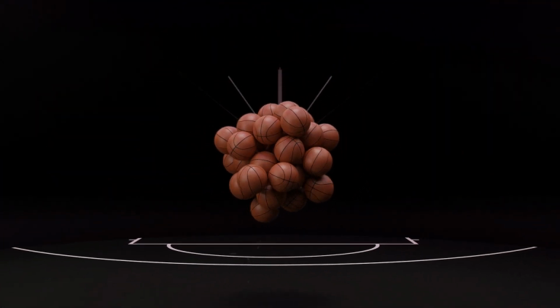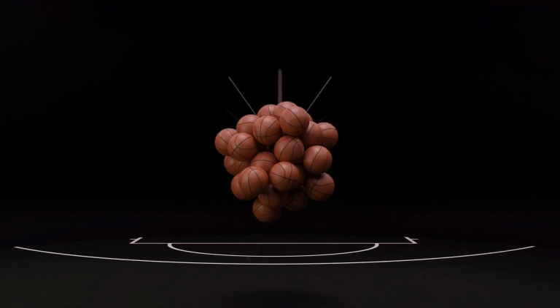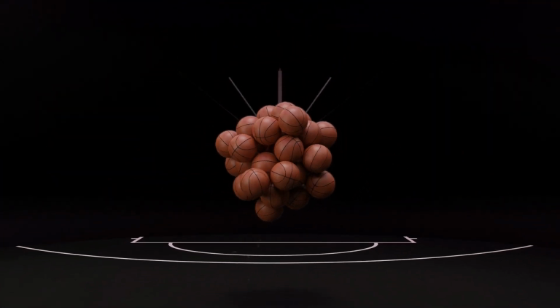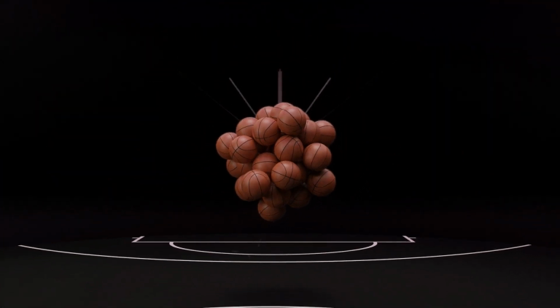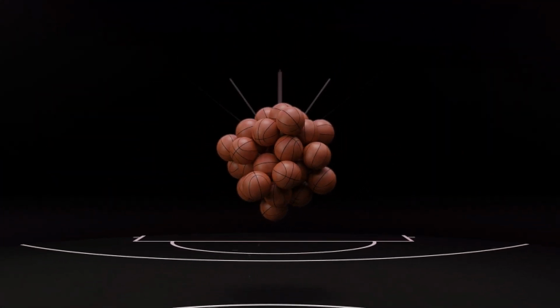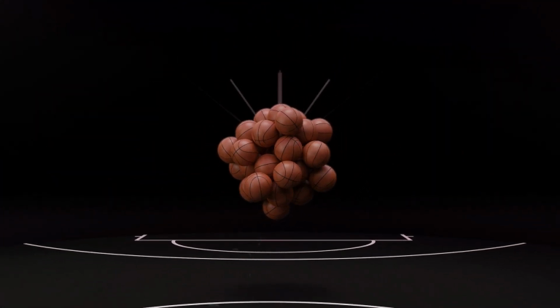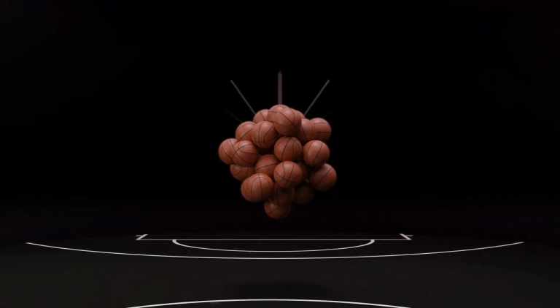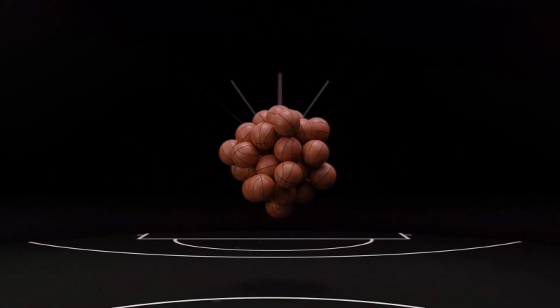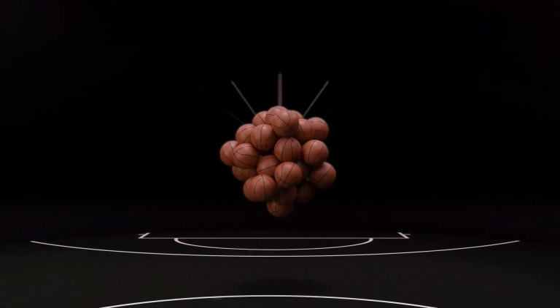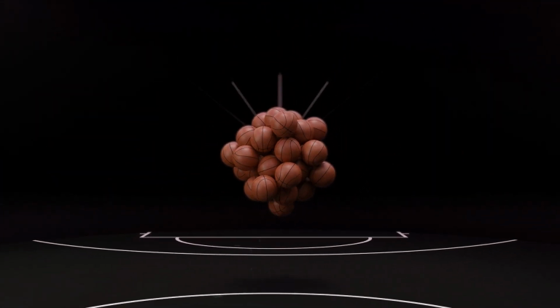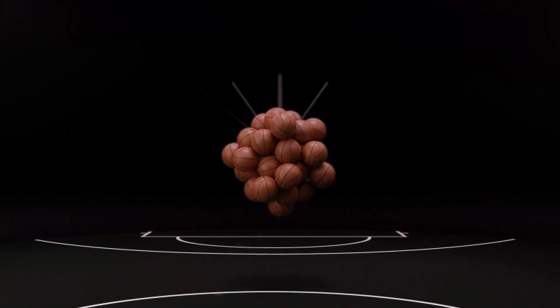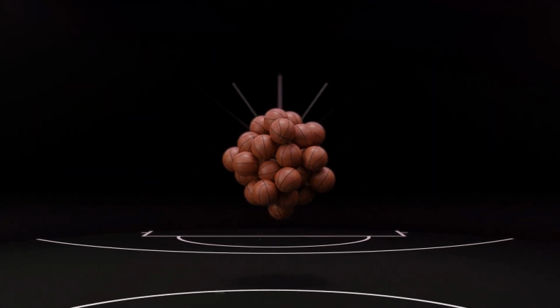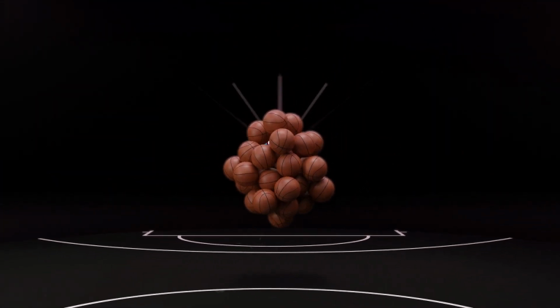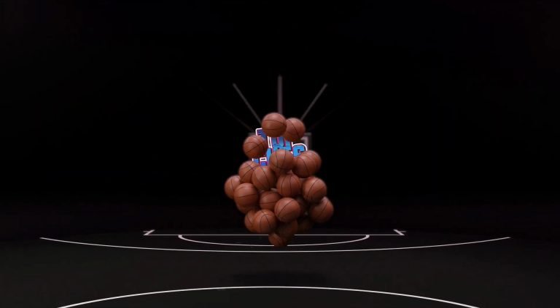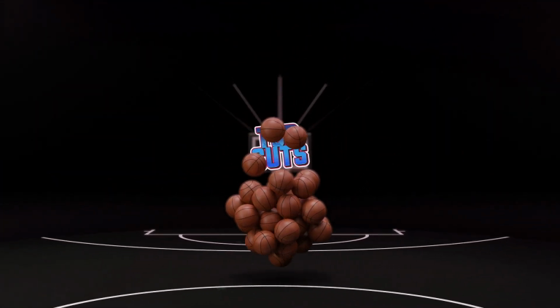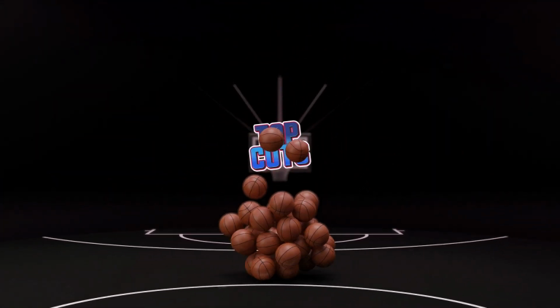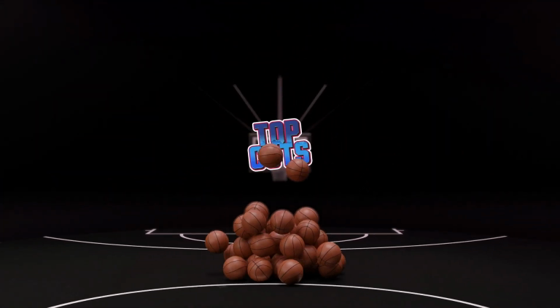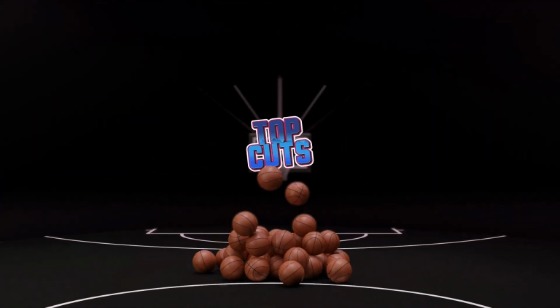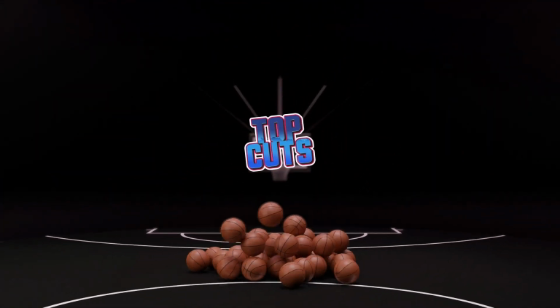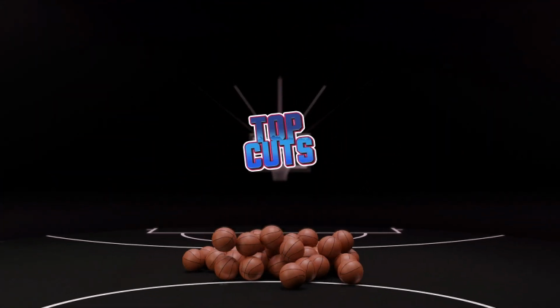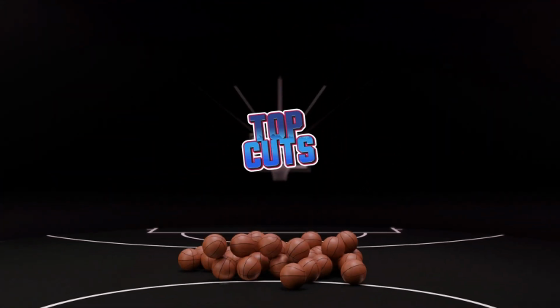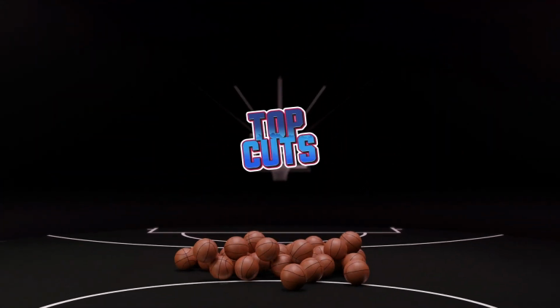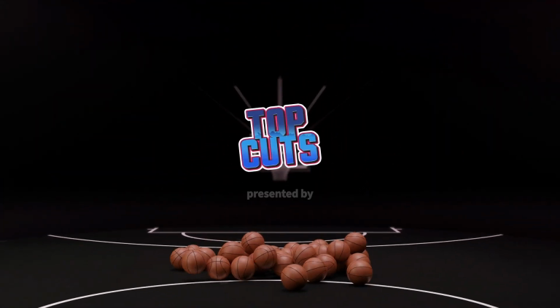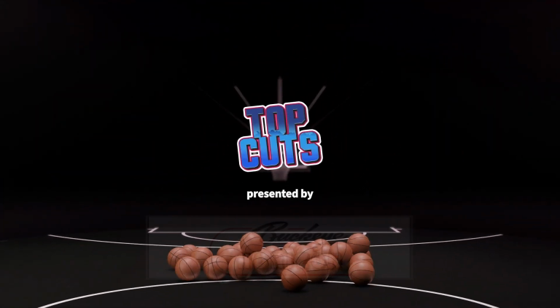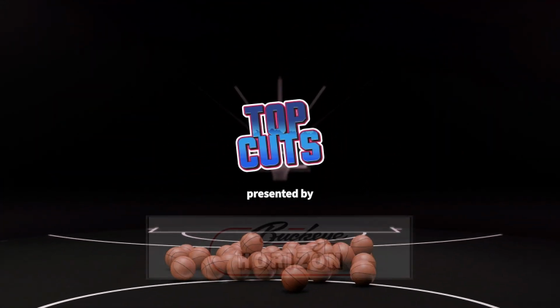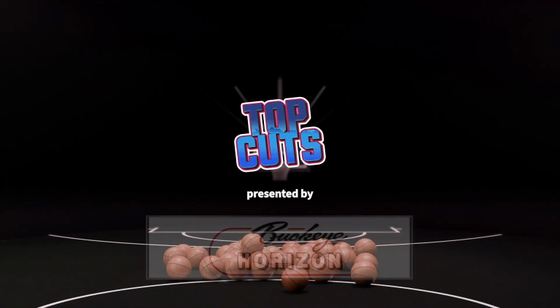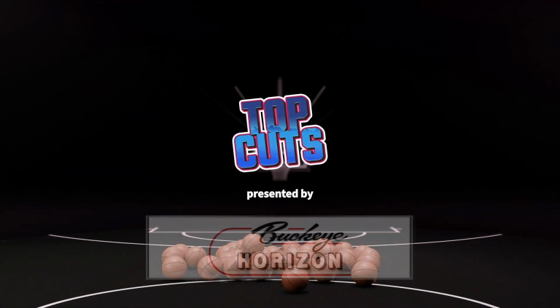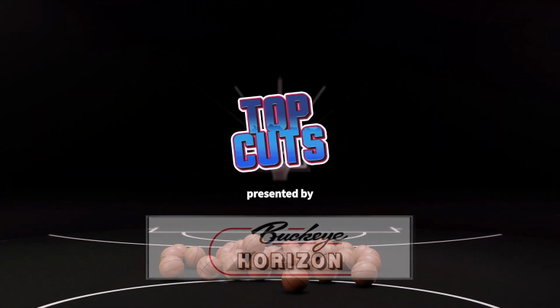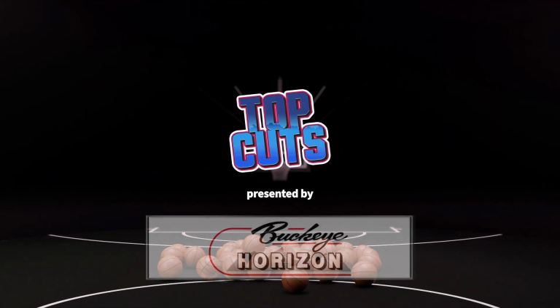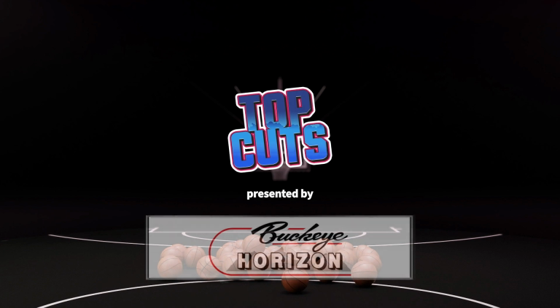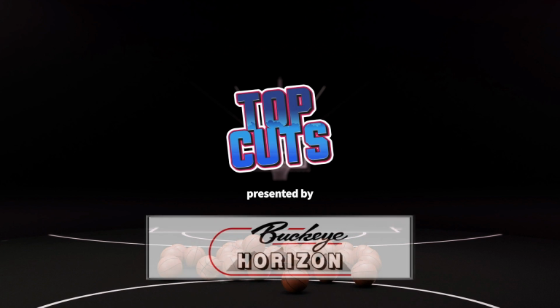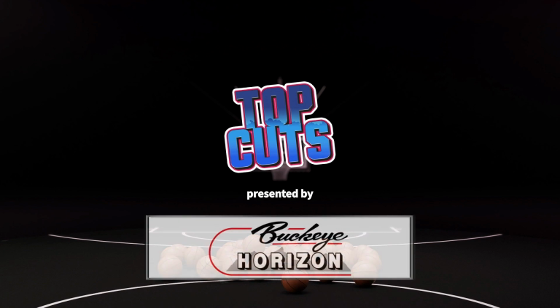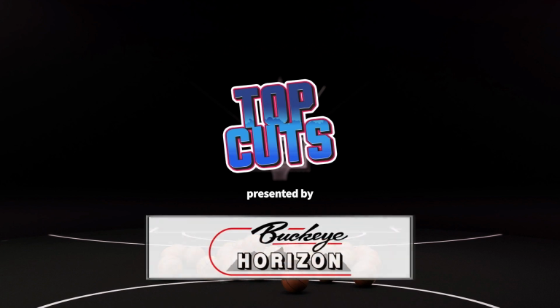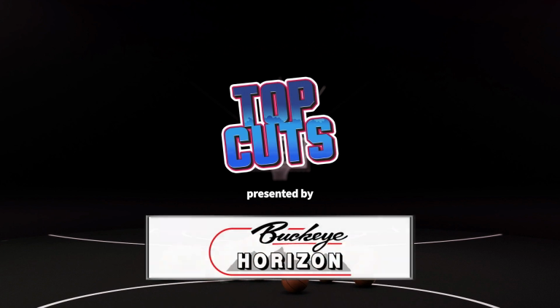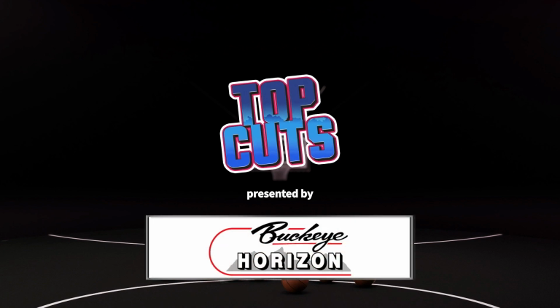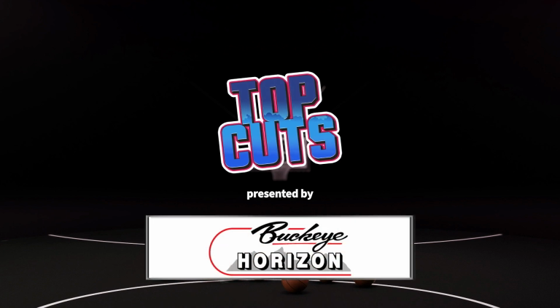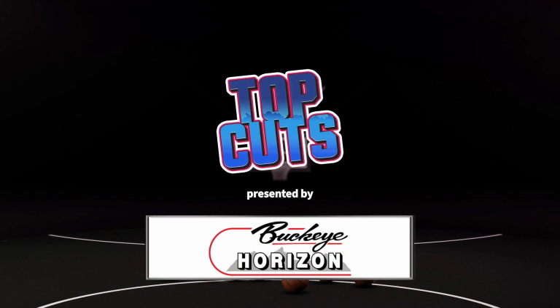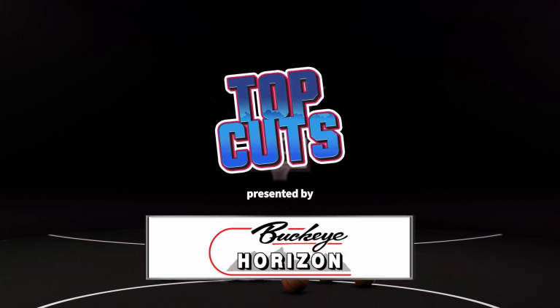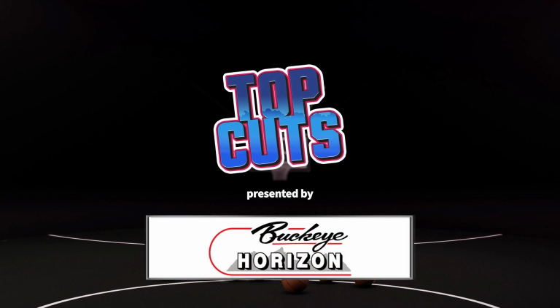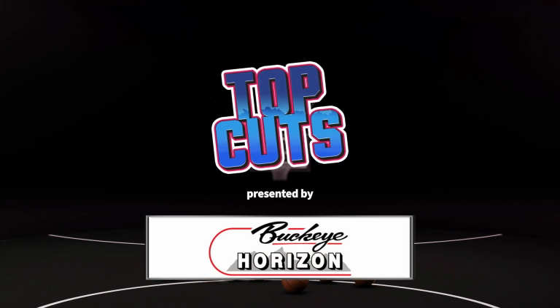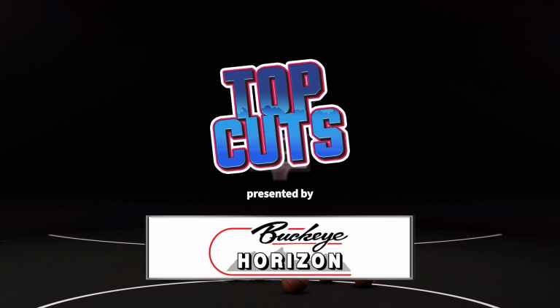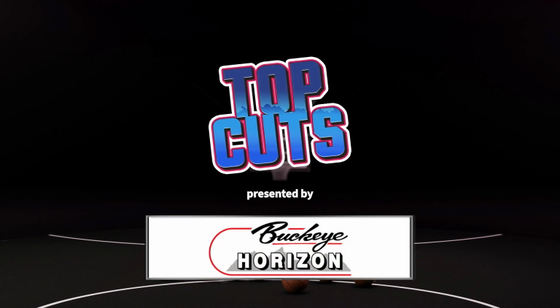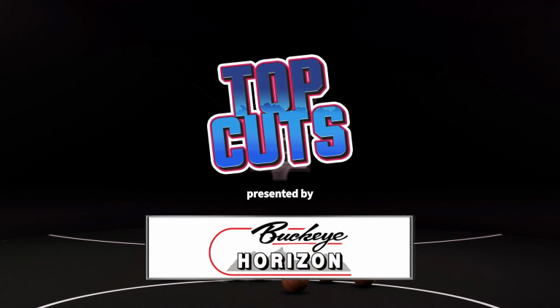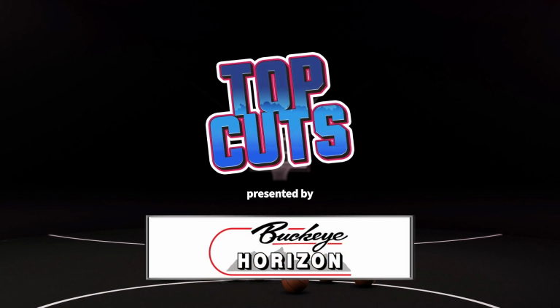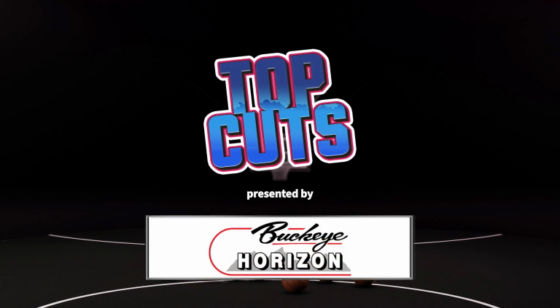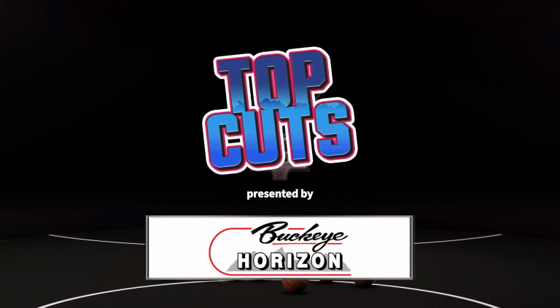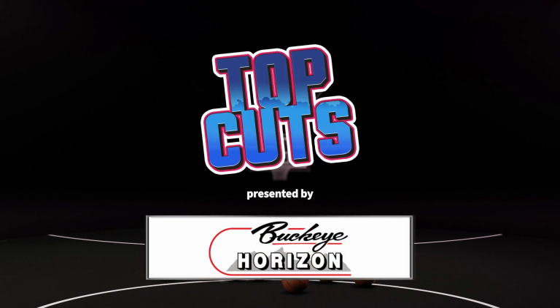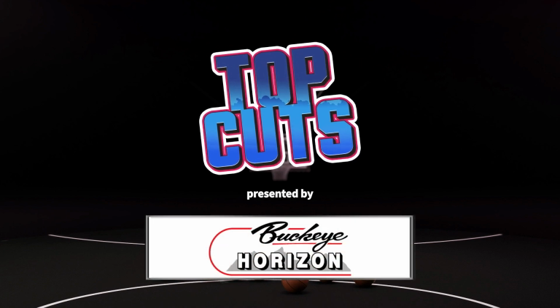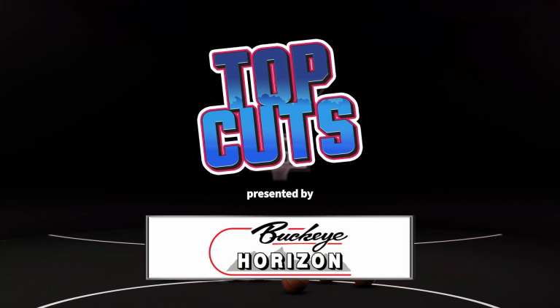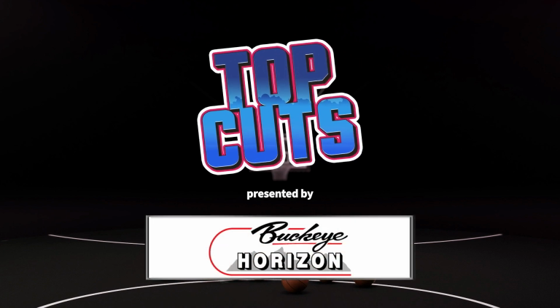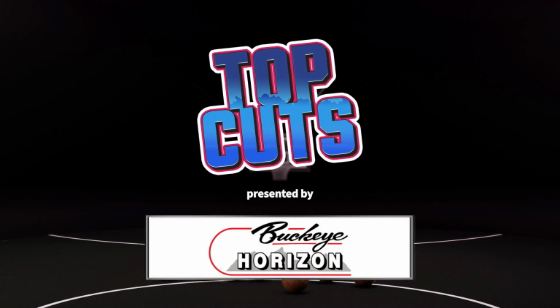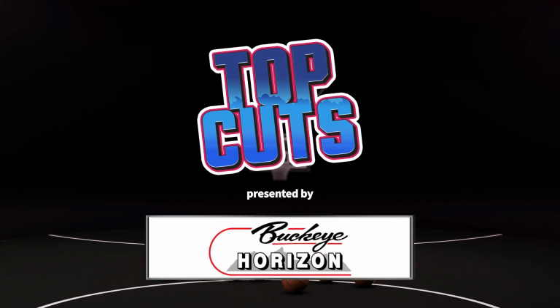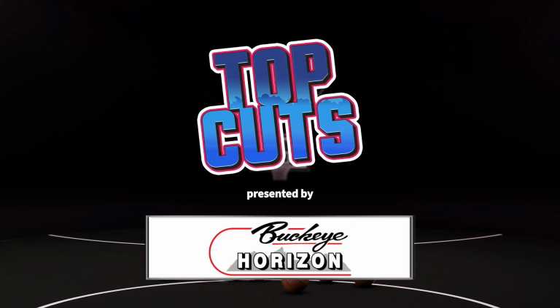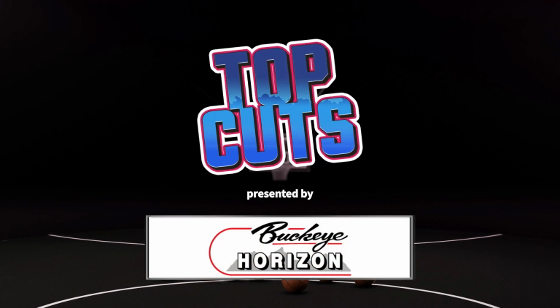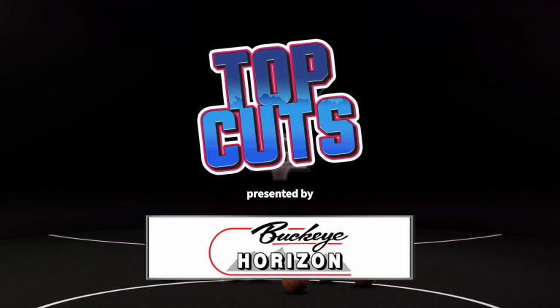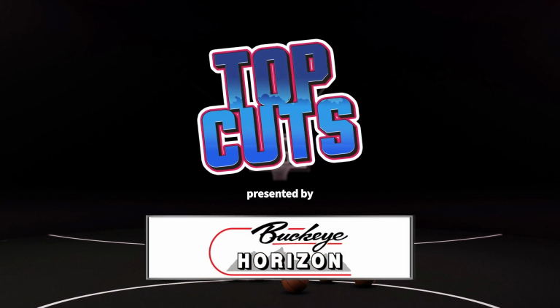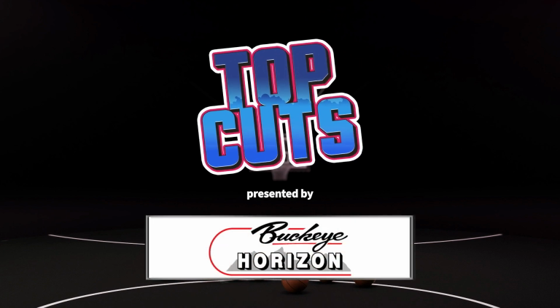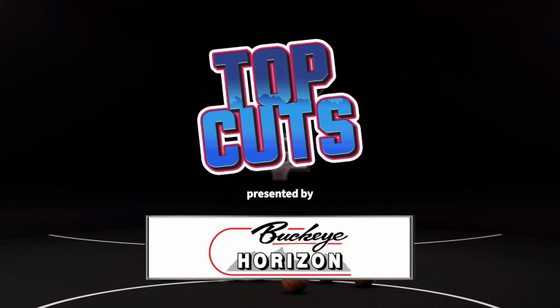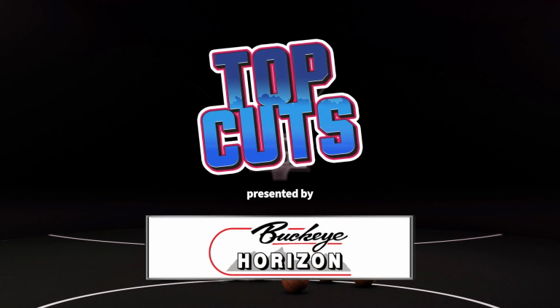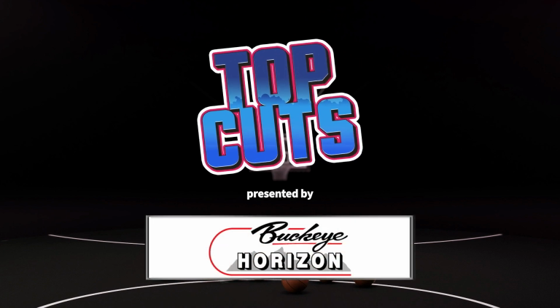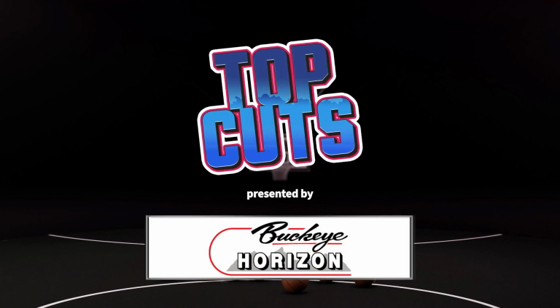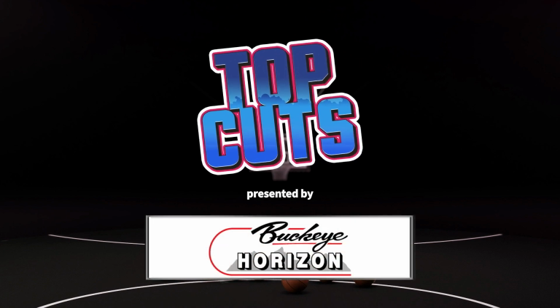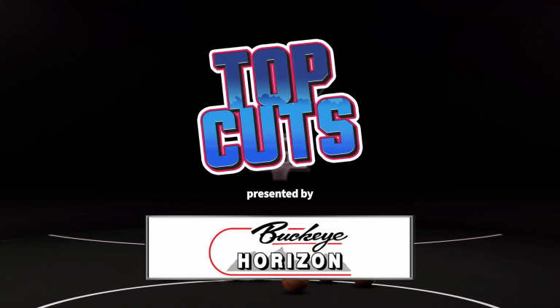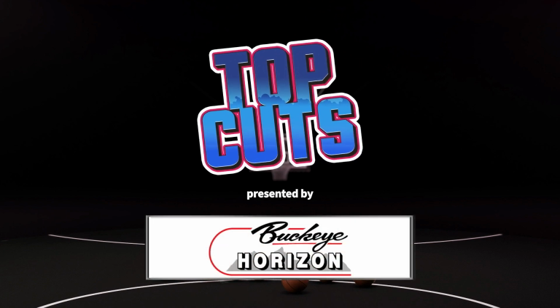Here they come, your top cuts of the week, all exclusively presented by our good friends at Buckeye Horizon.